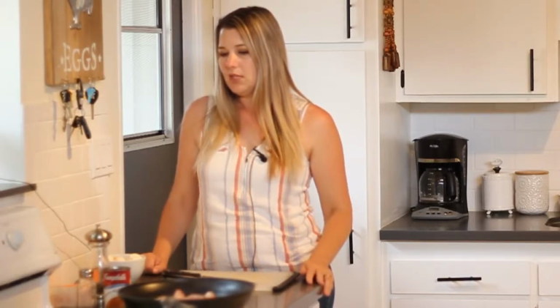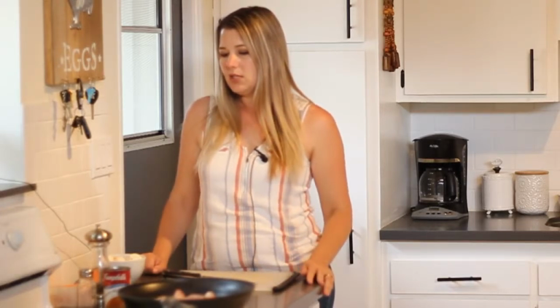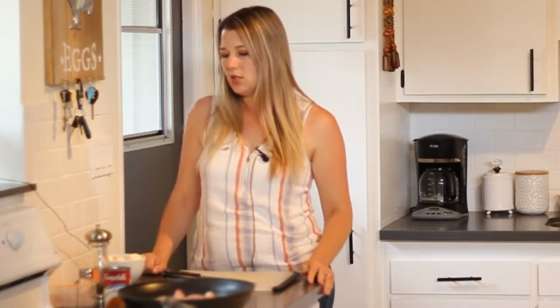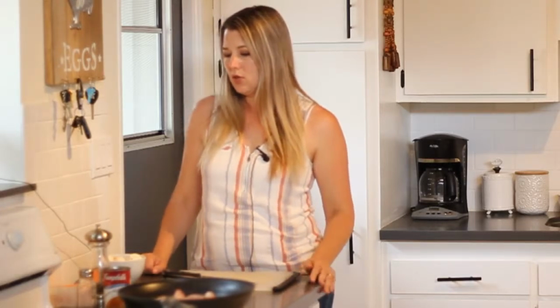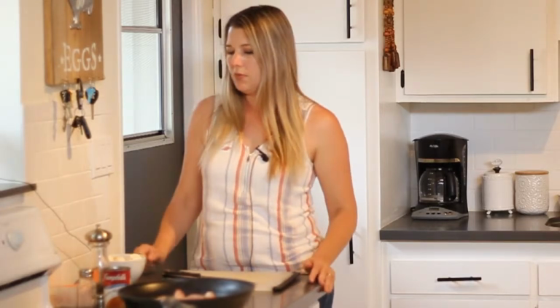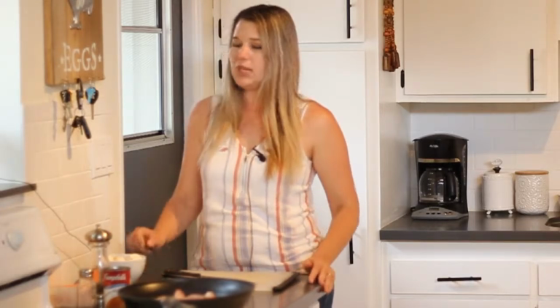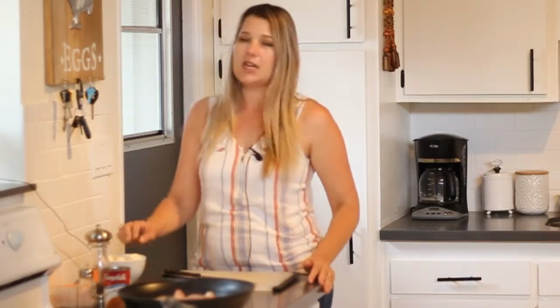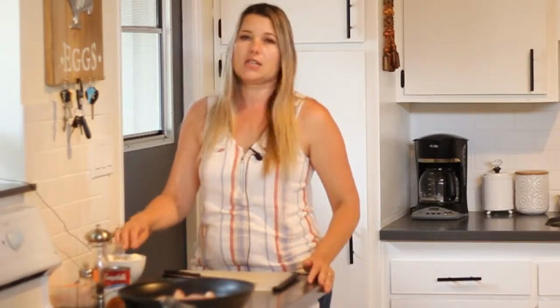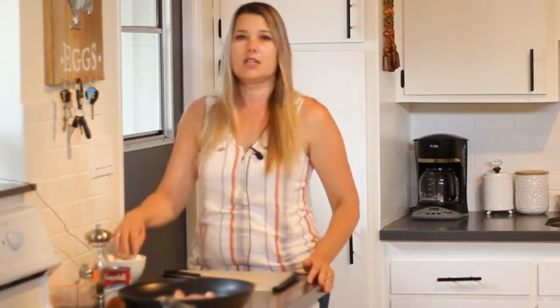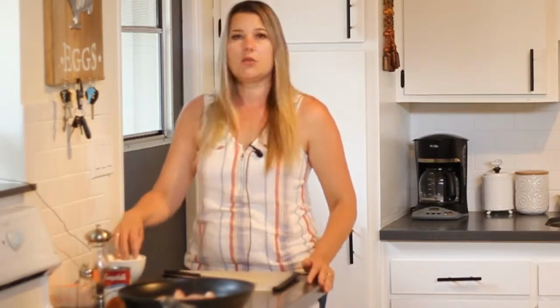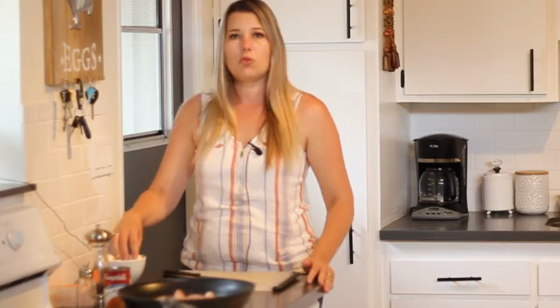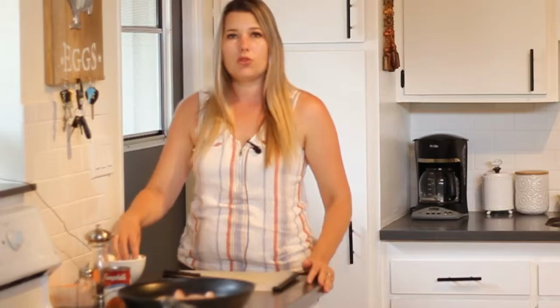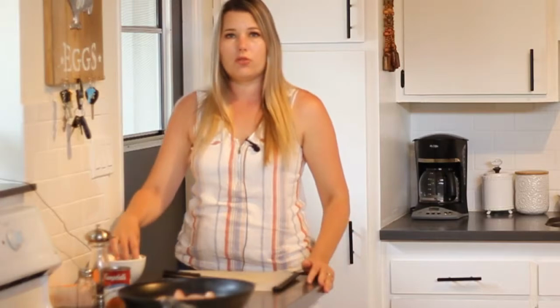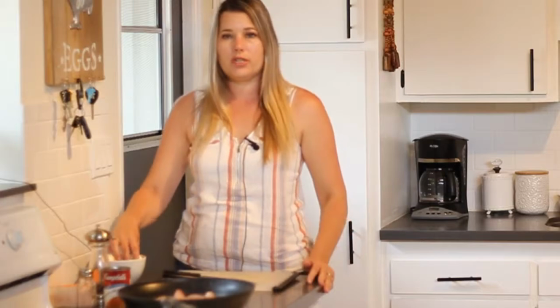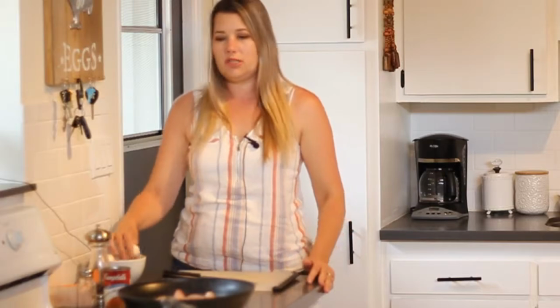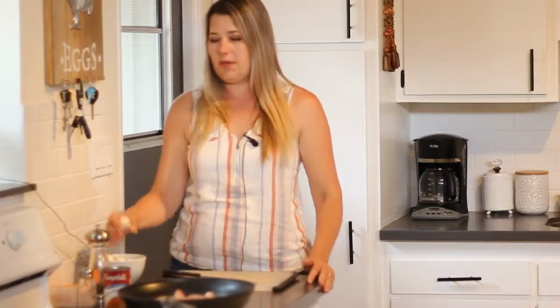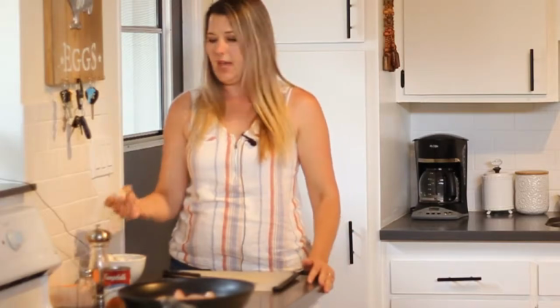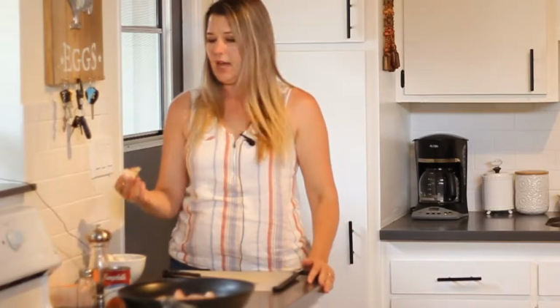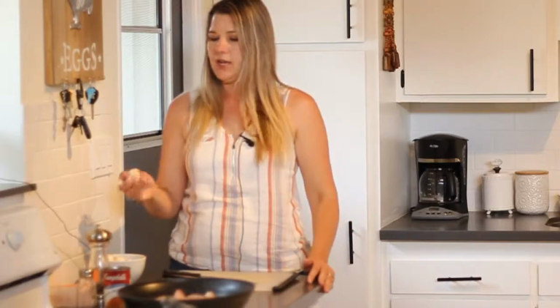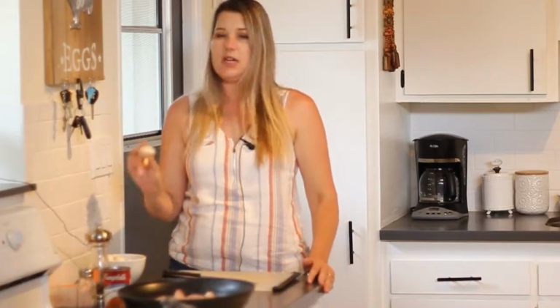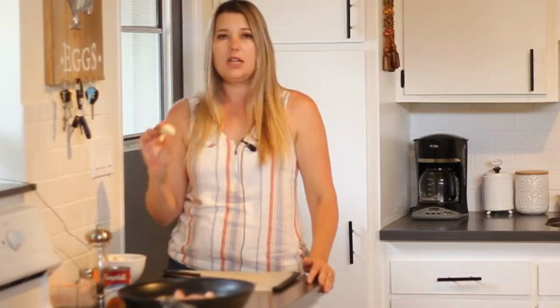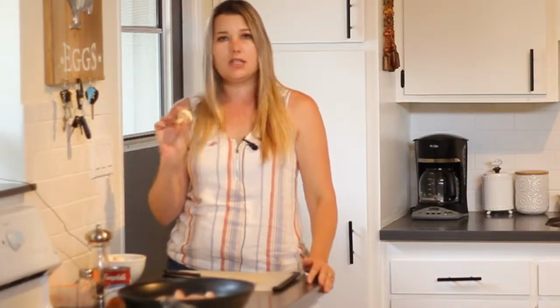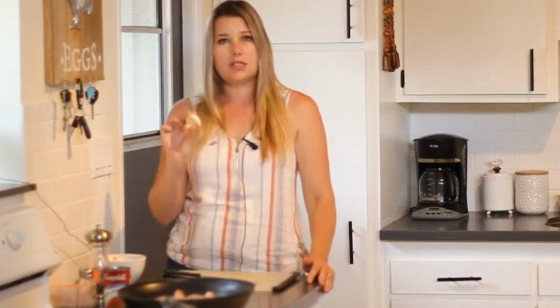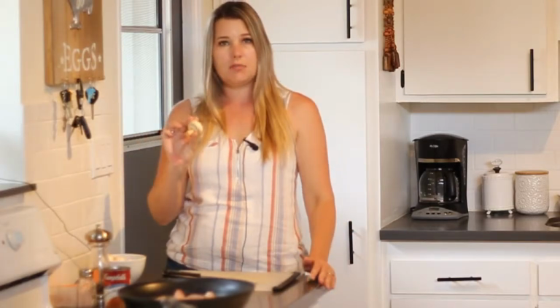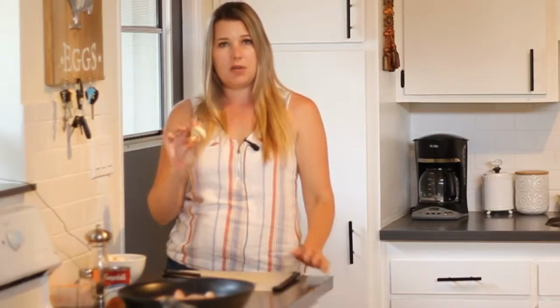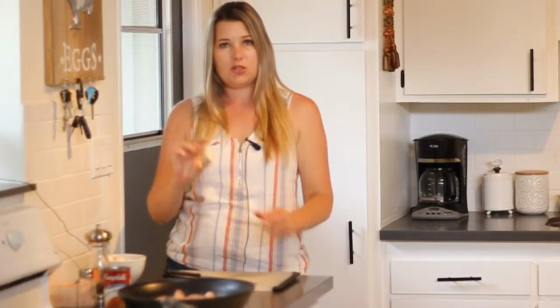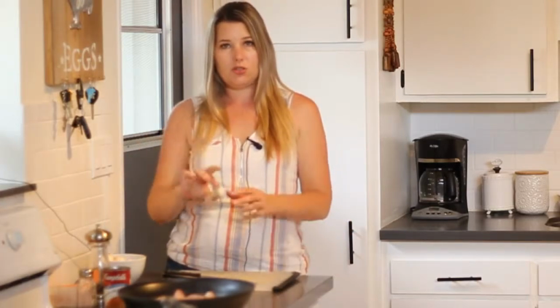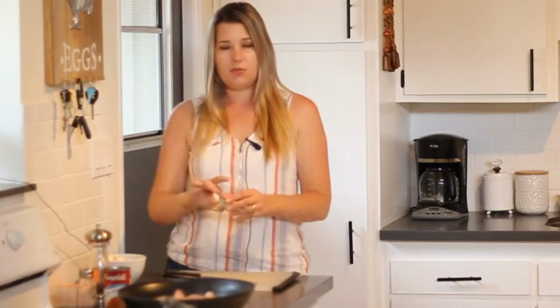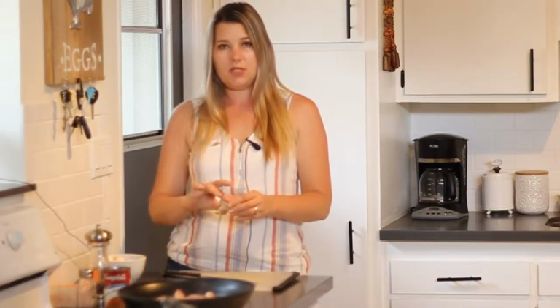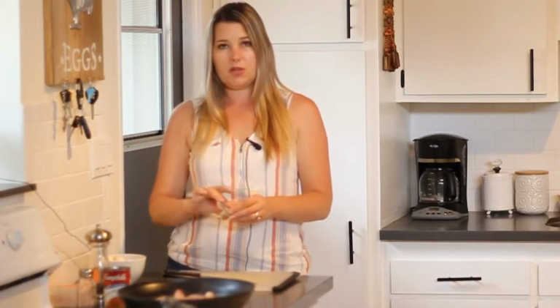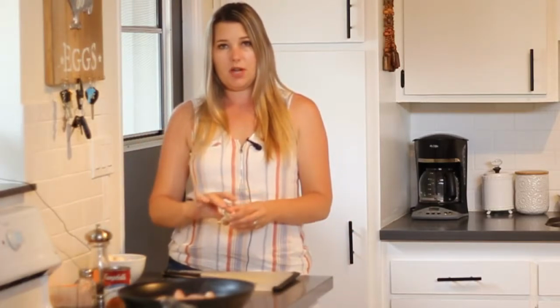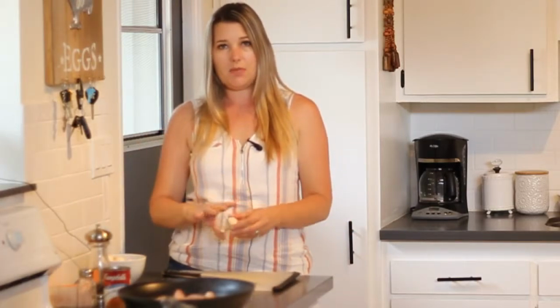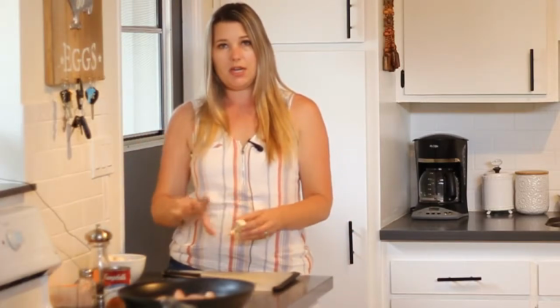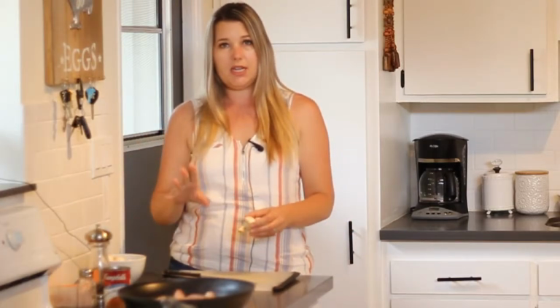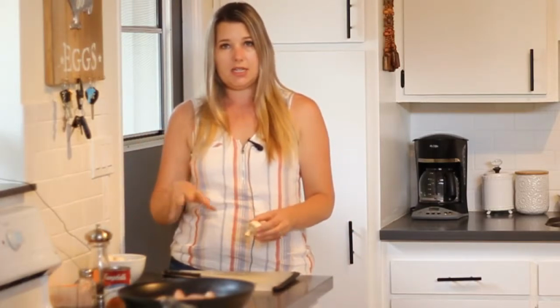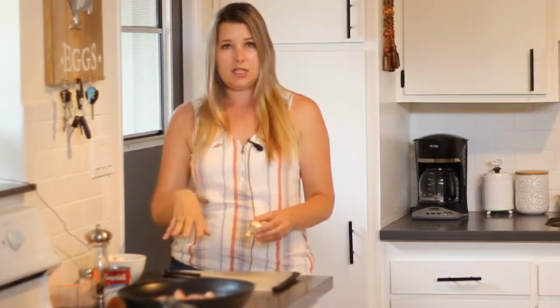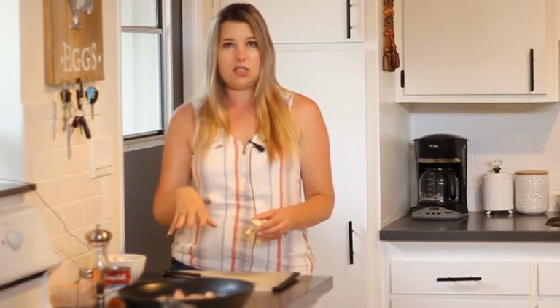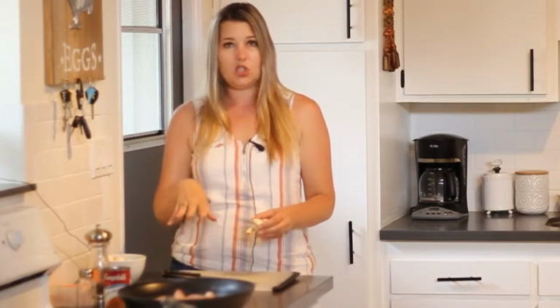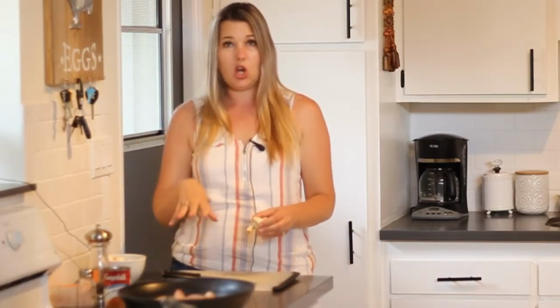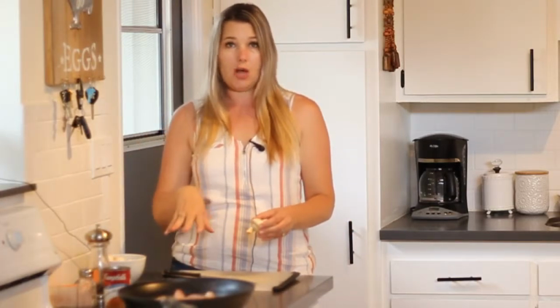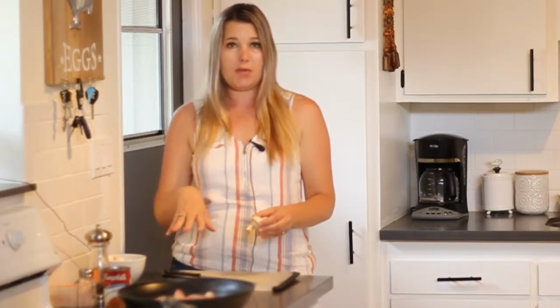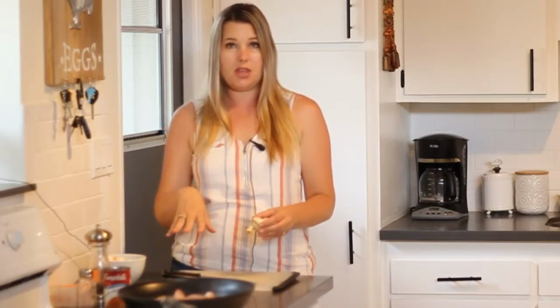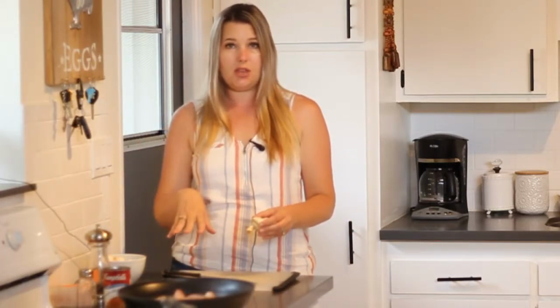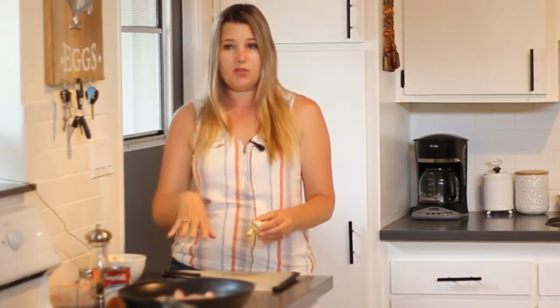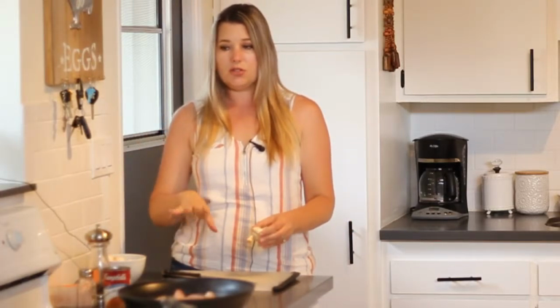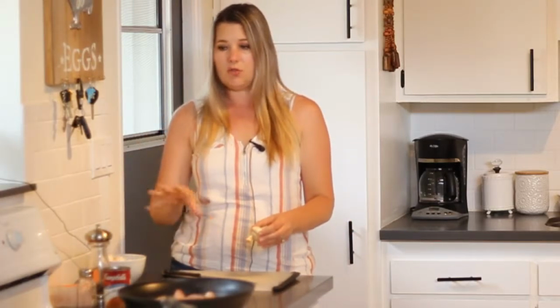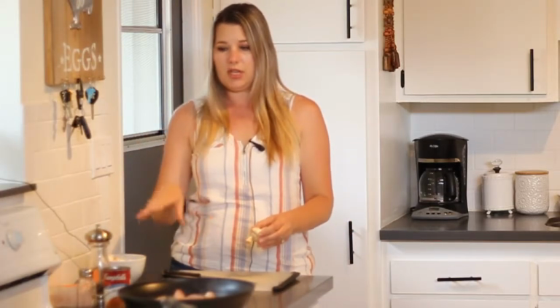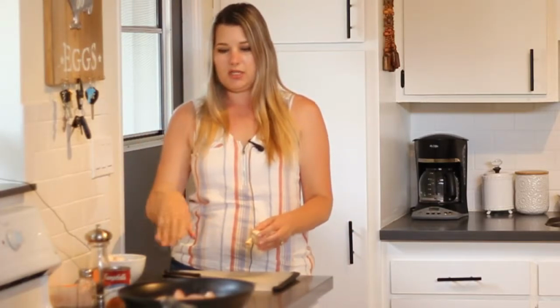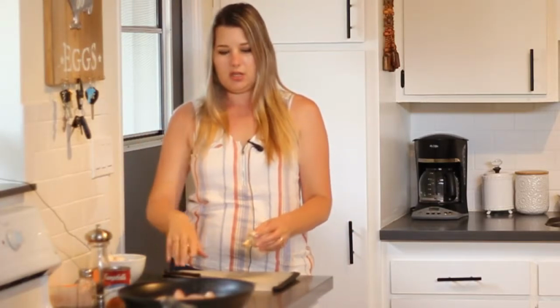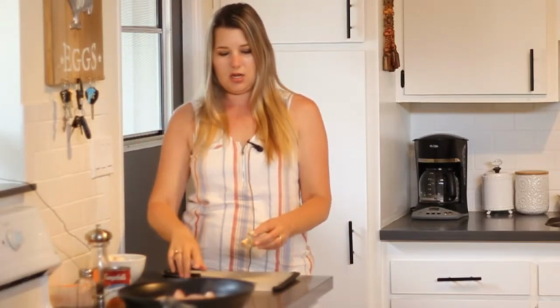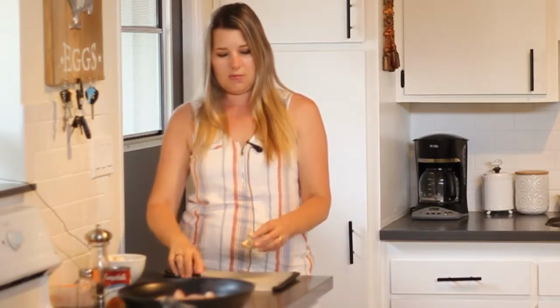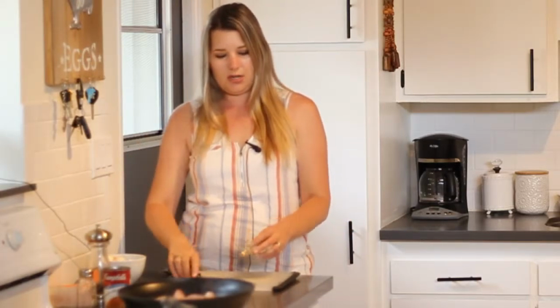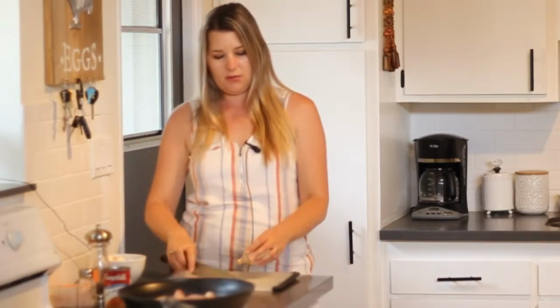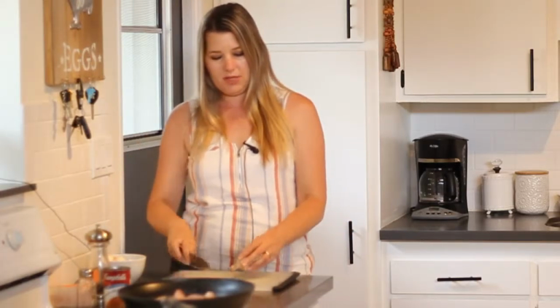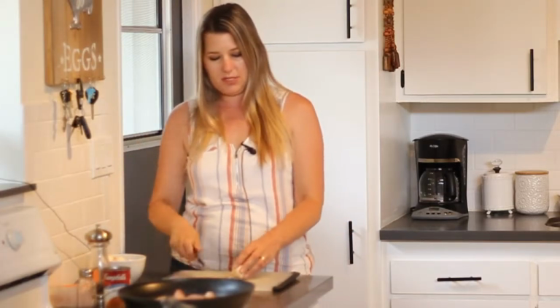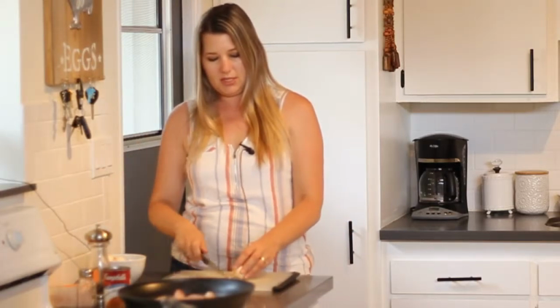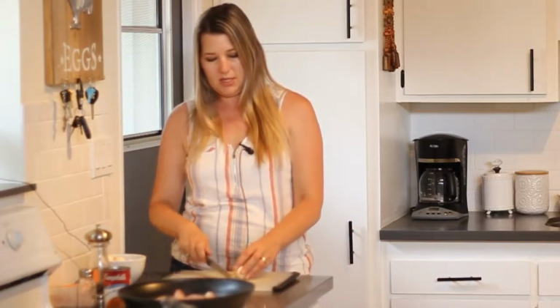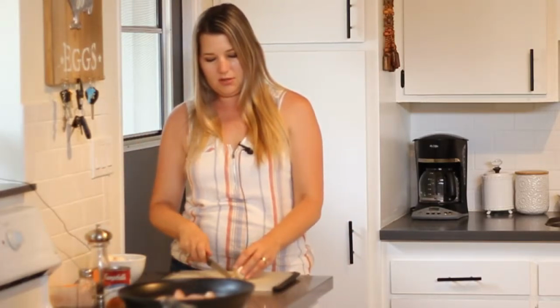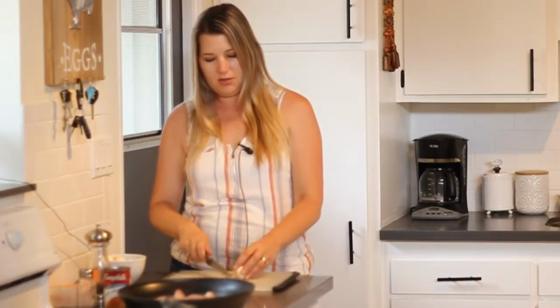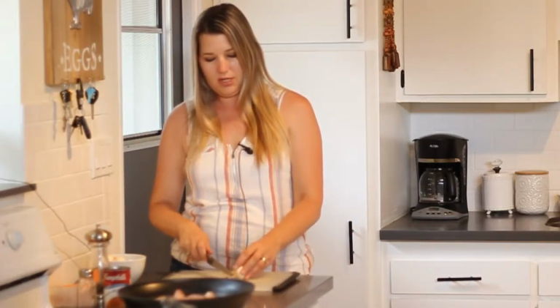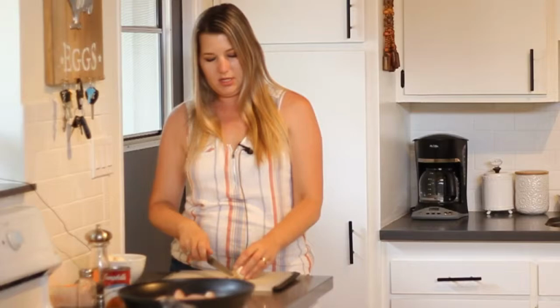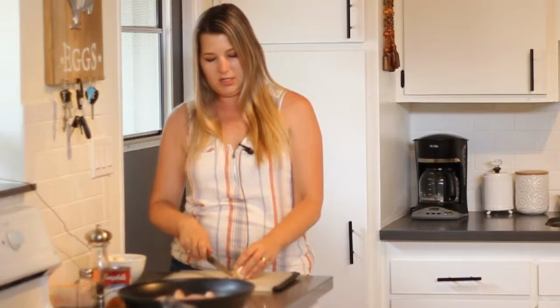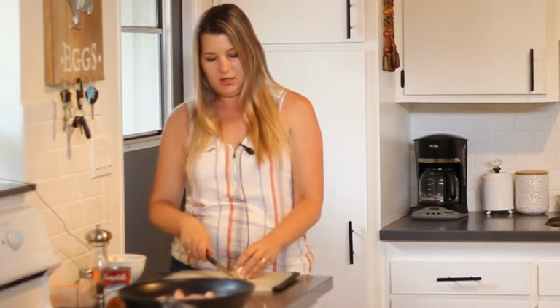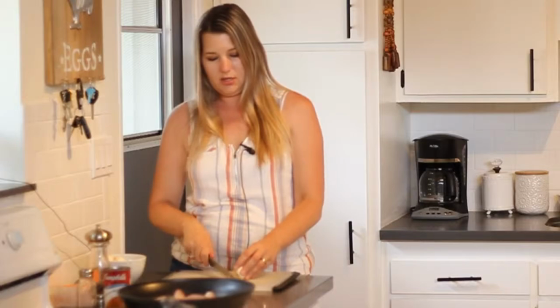I'm browning the chicken right now in a little bit of butter with some salt and pepper and nothing else. Next we're going to be adding some mushrooms, so I'm going to get to chopping those while I talk about the rest of the ingredients.